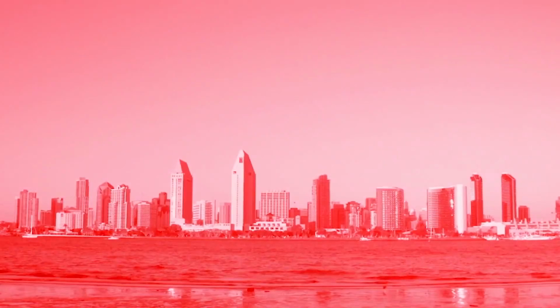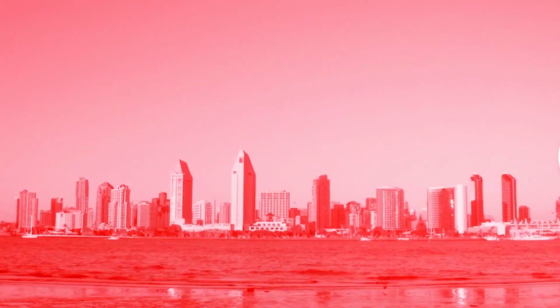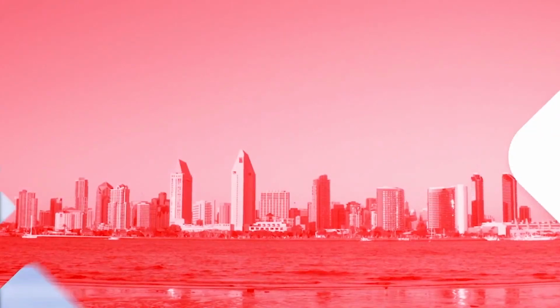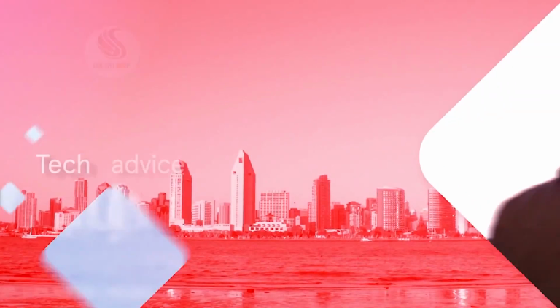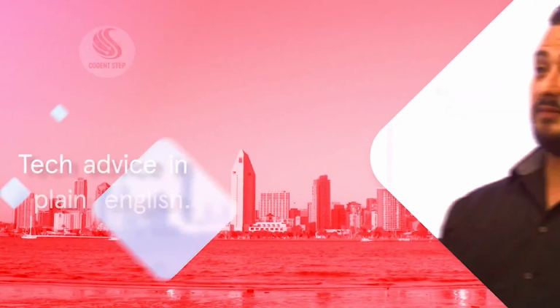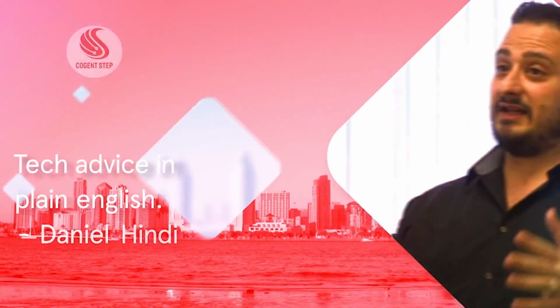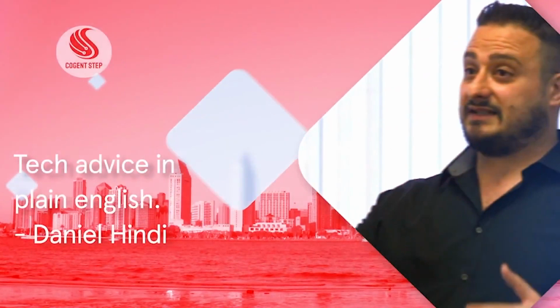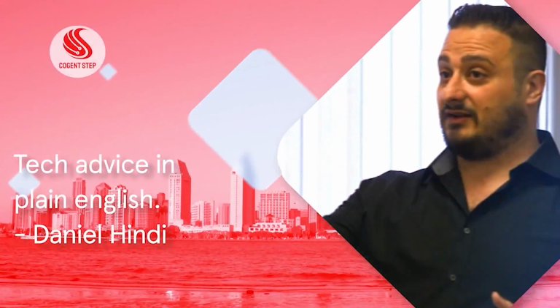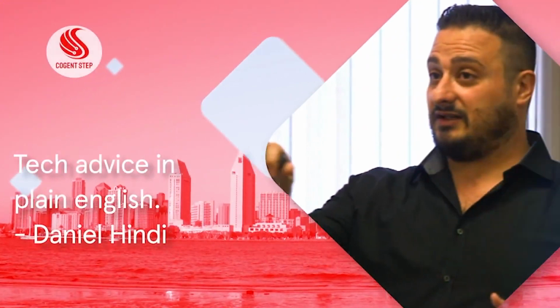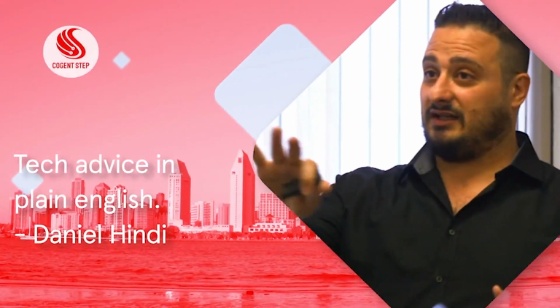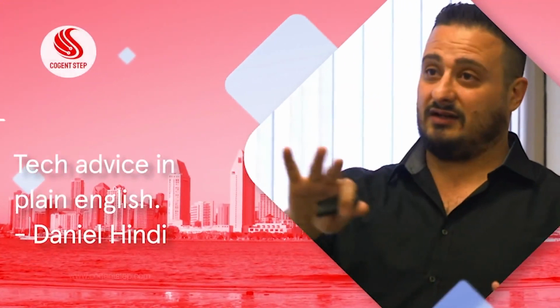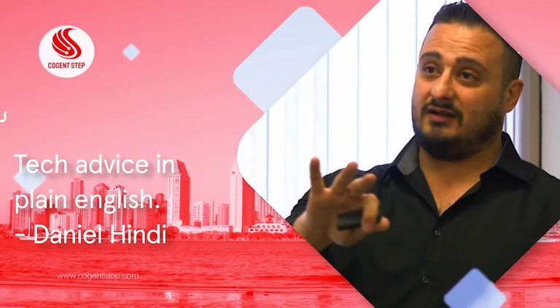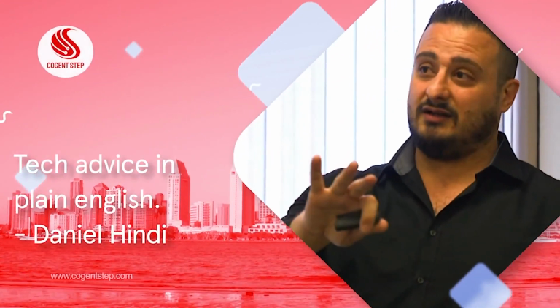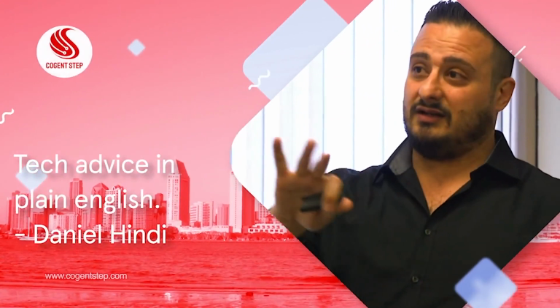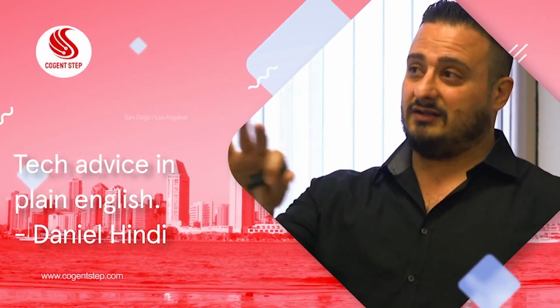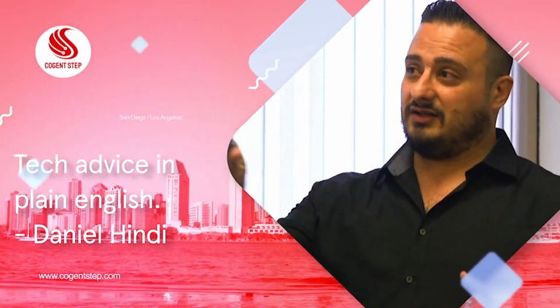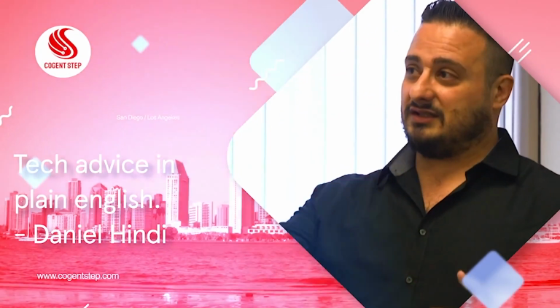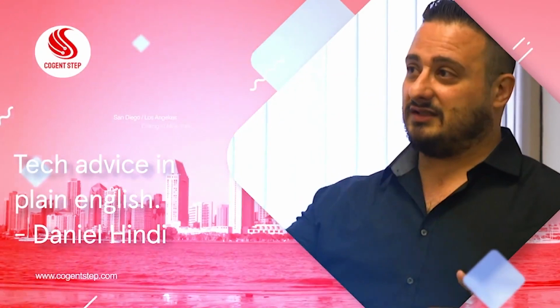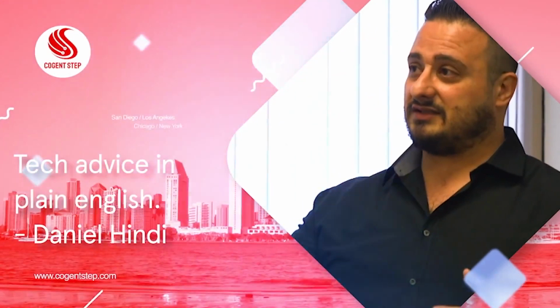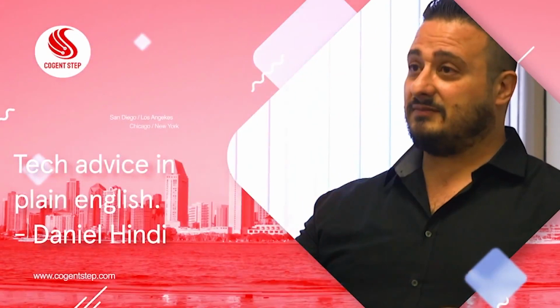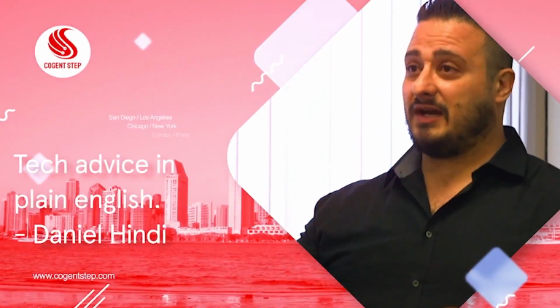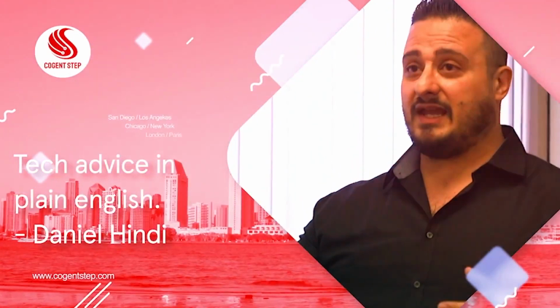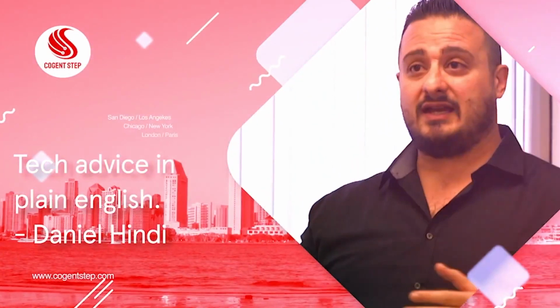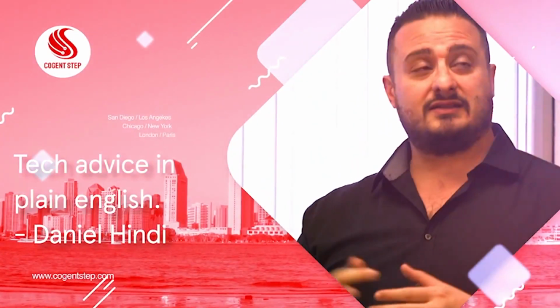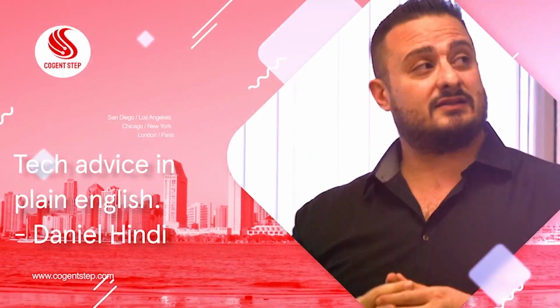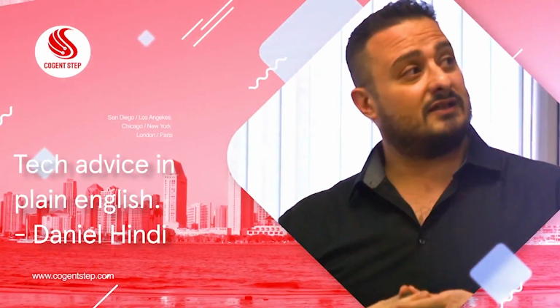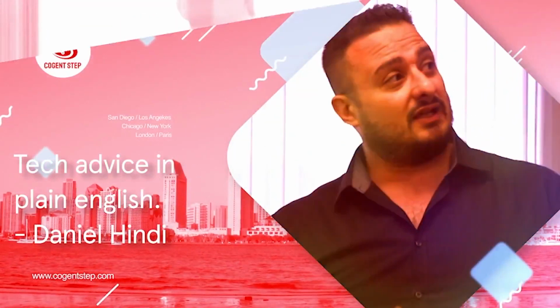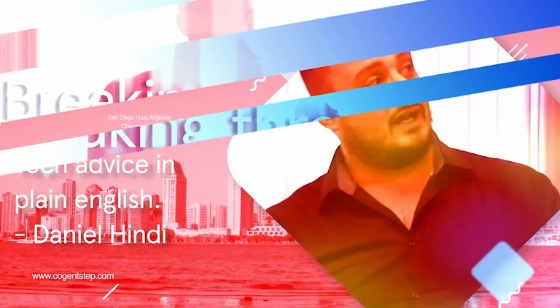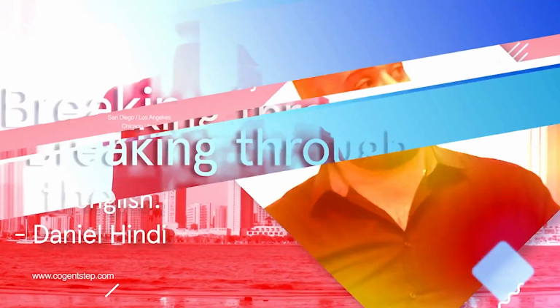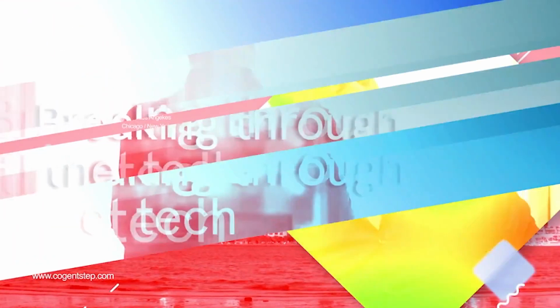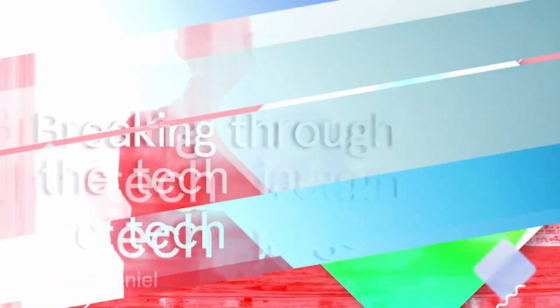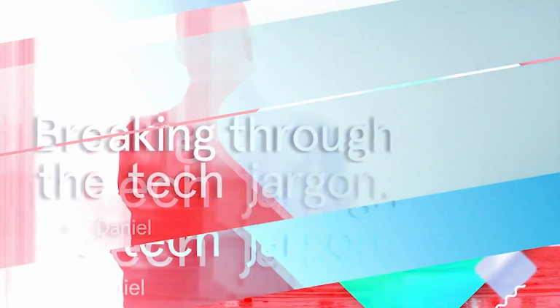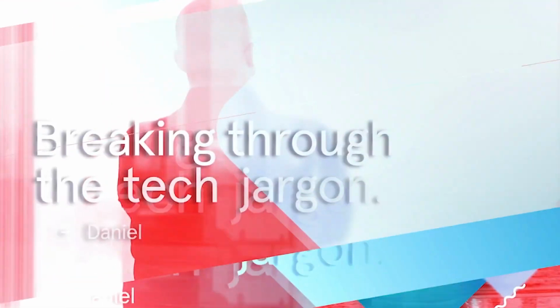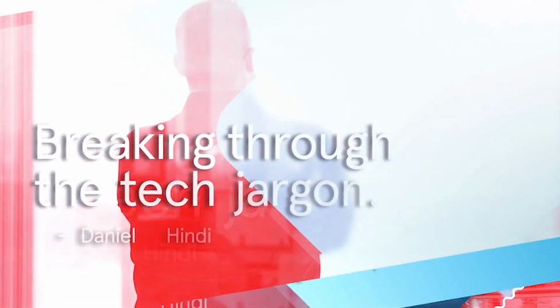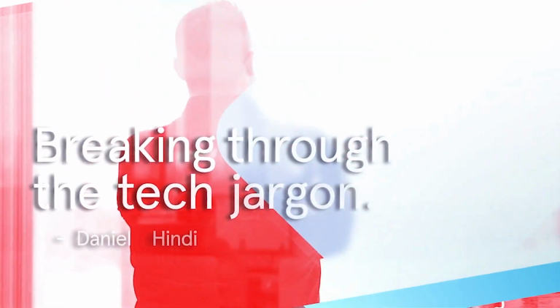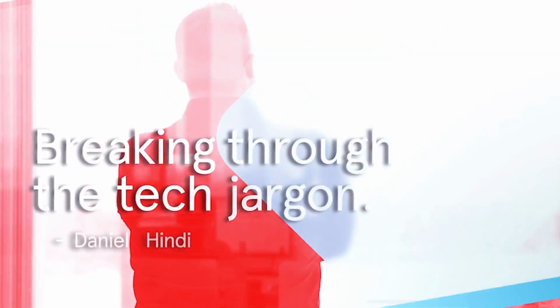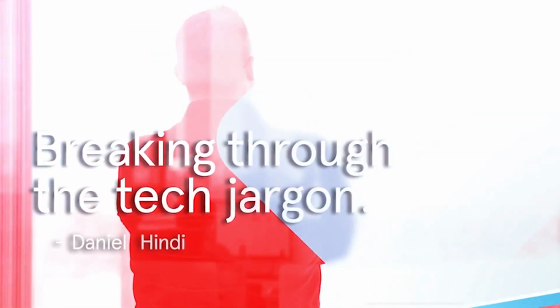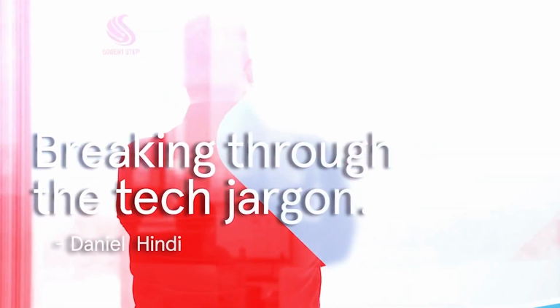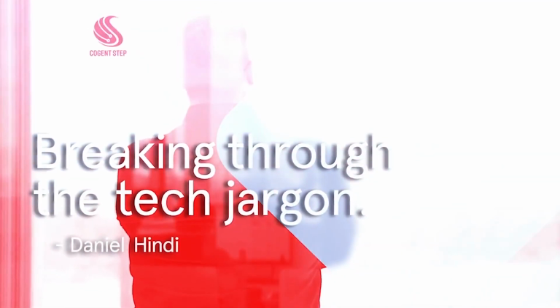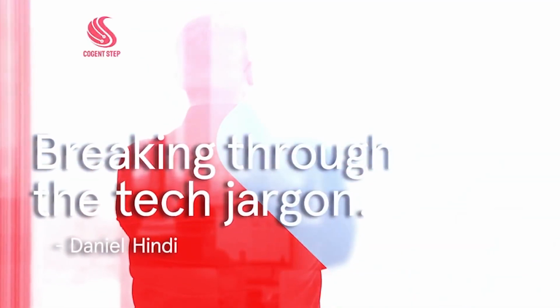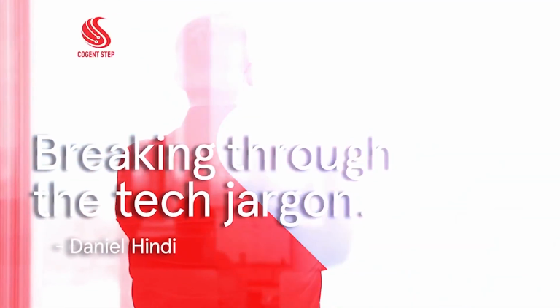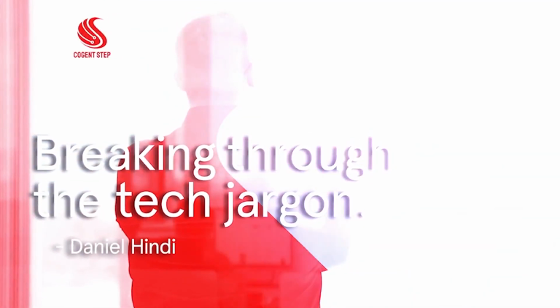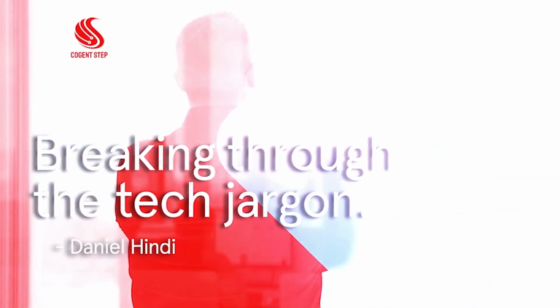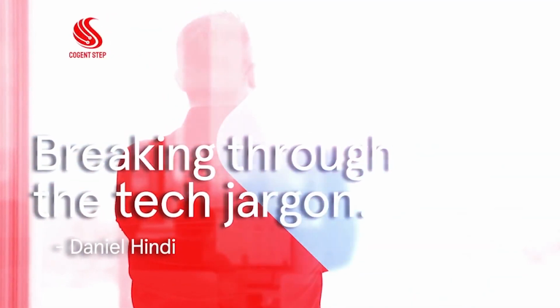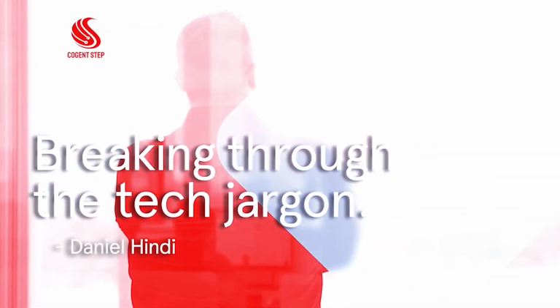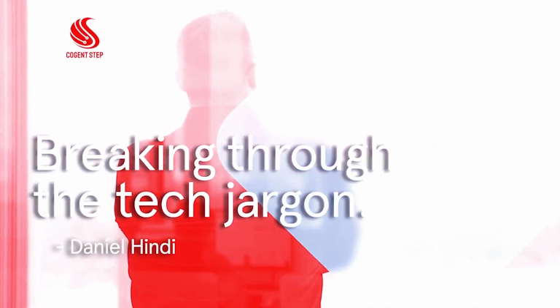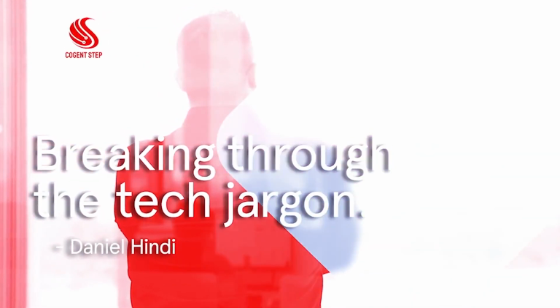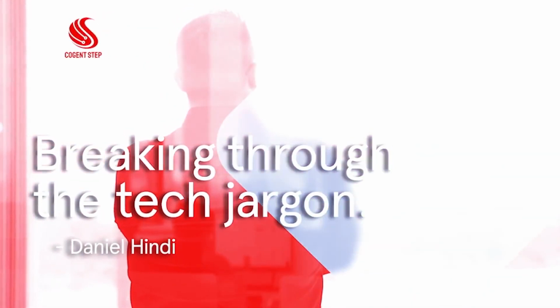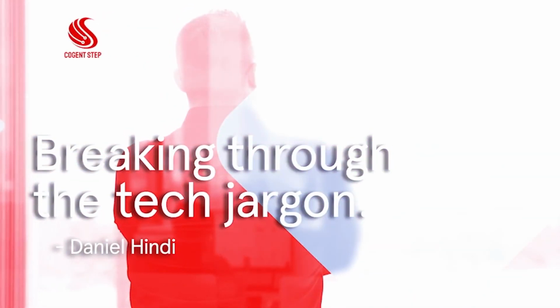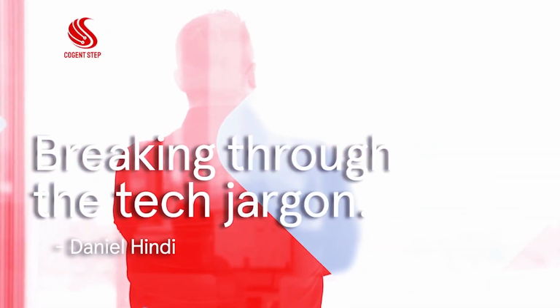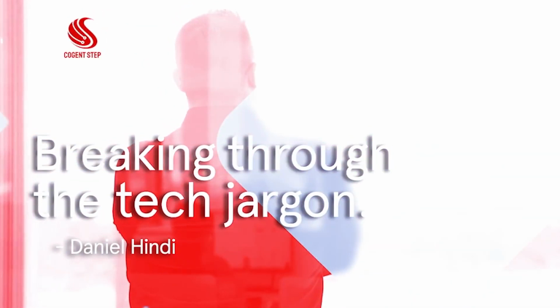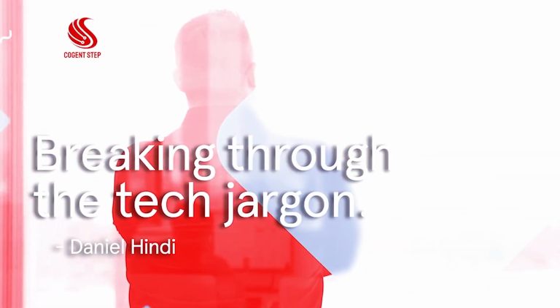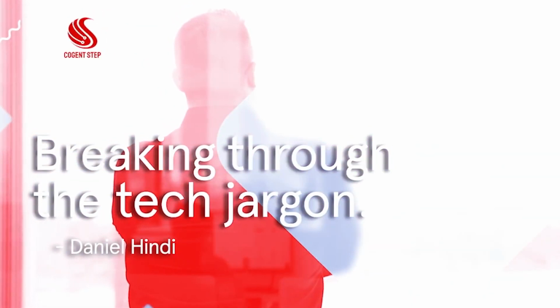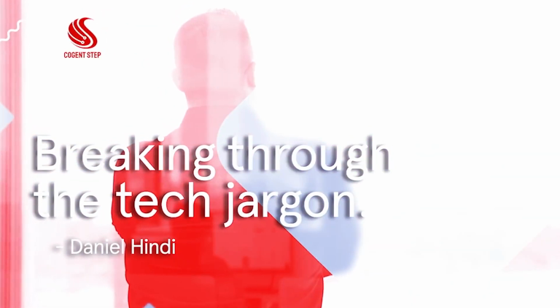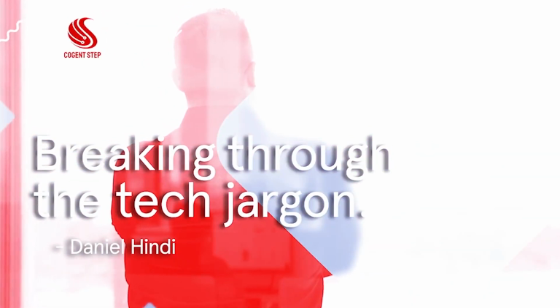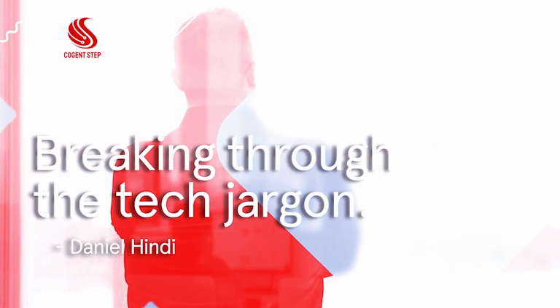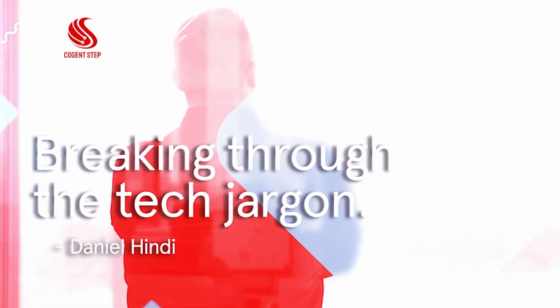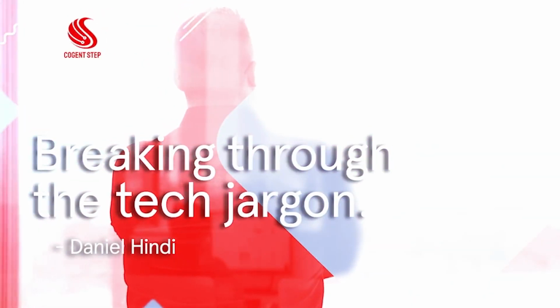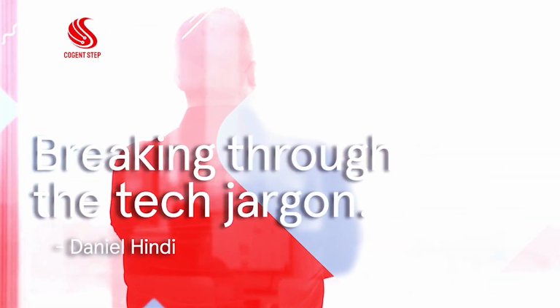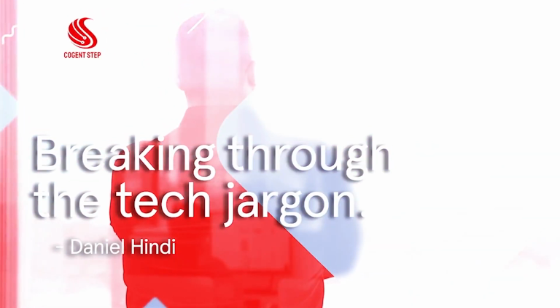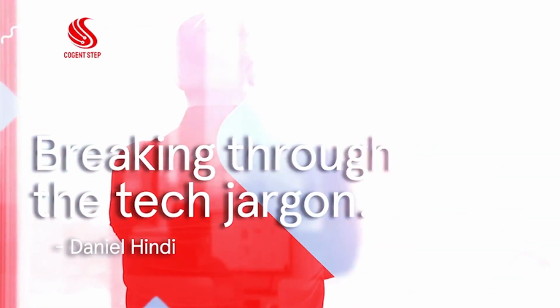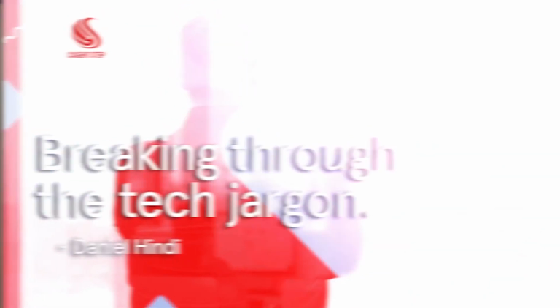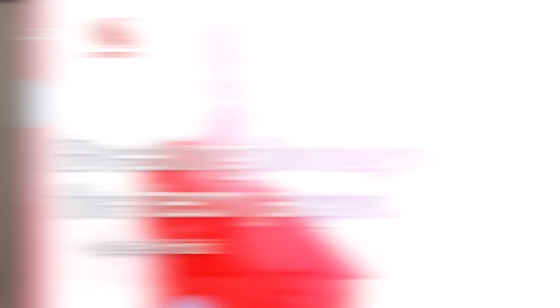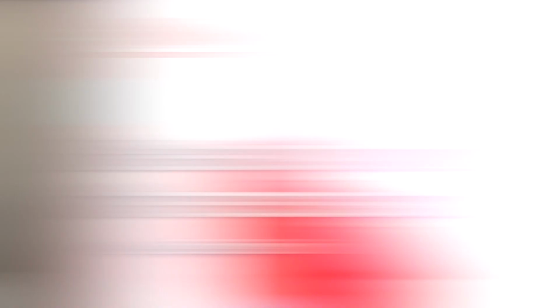Let's finally talk tech in plain English. I'm here to tell you how to take control of your company's technology.